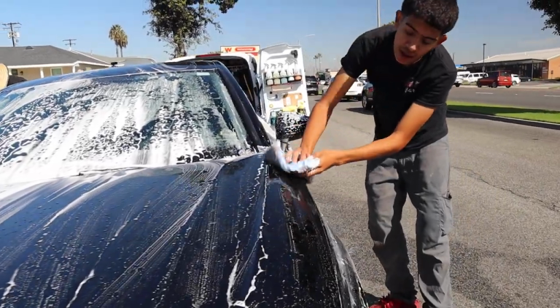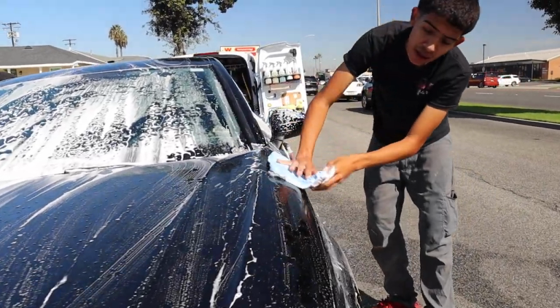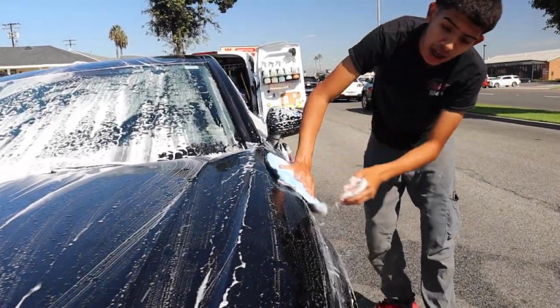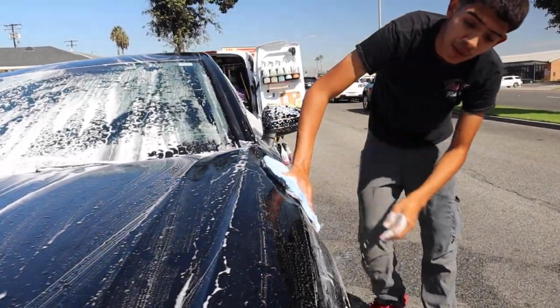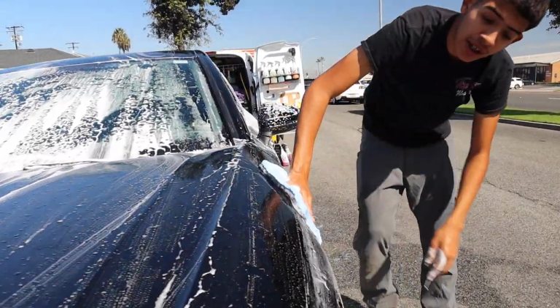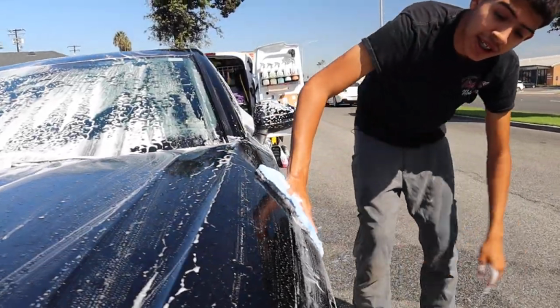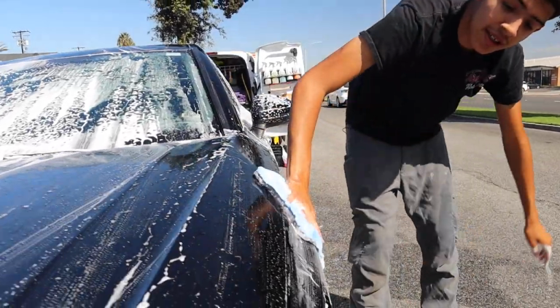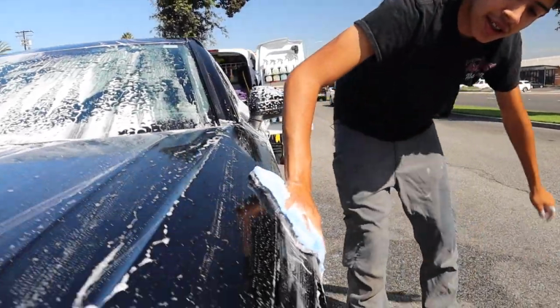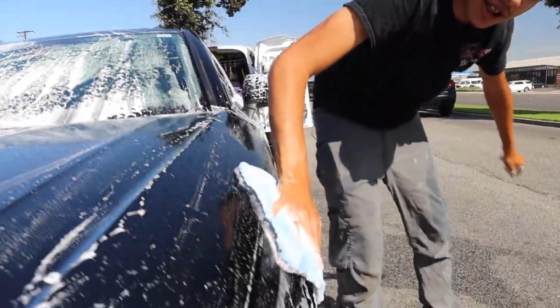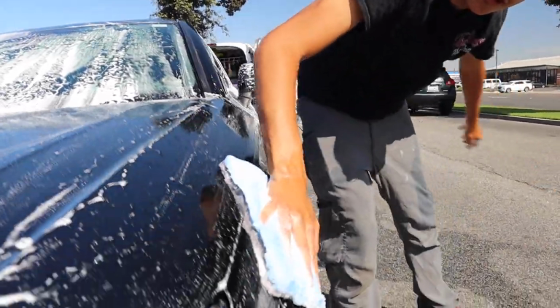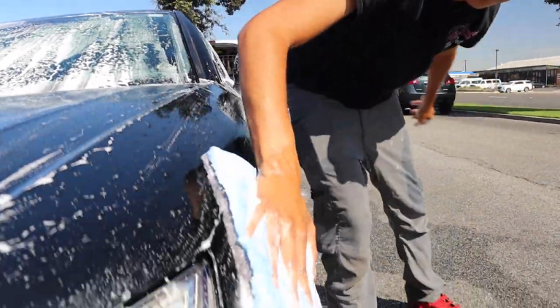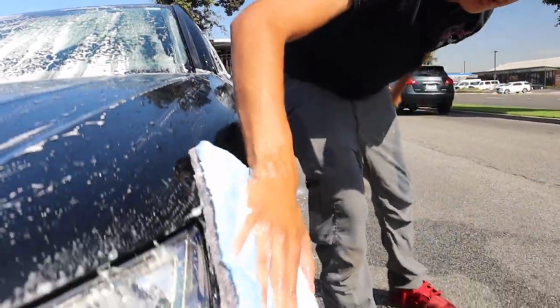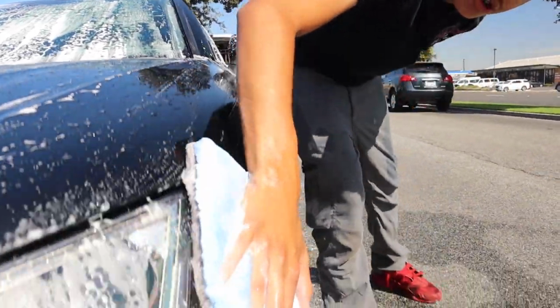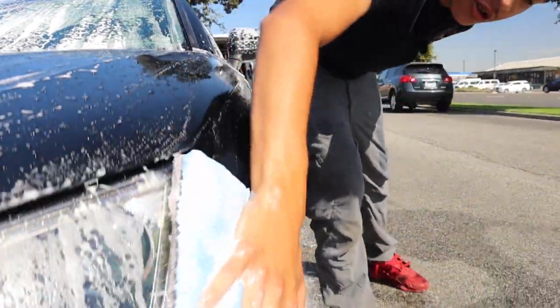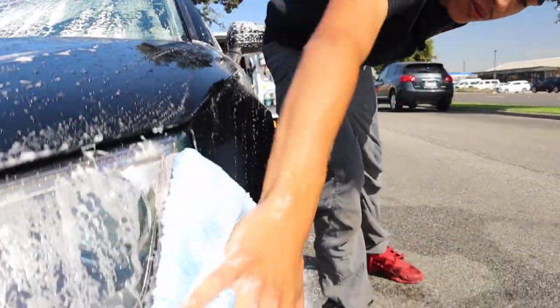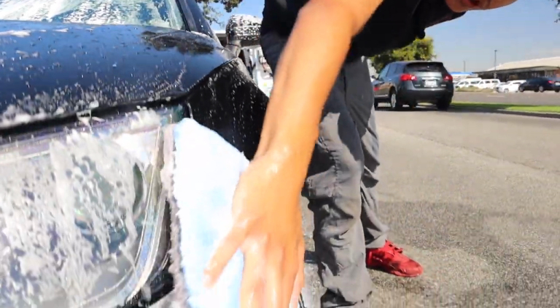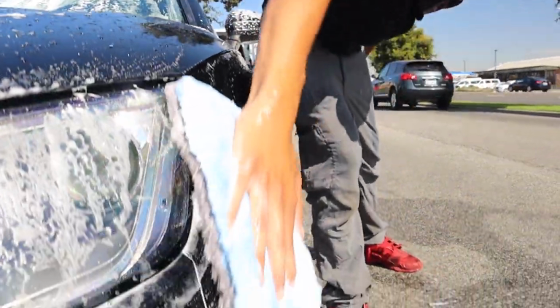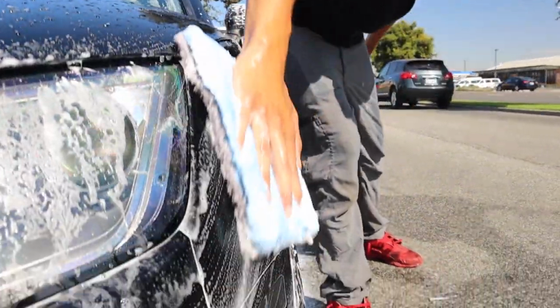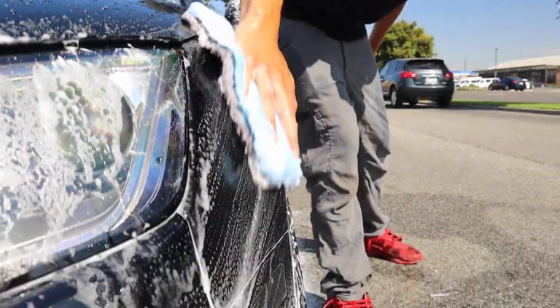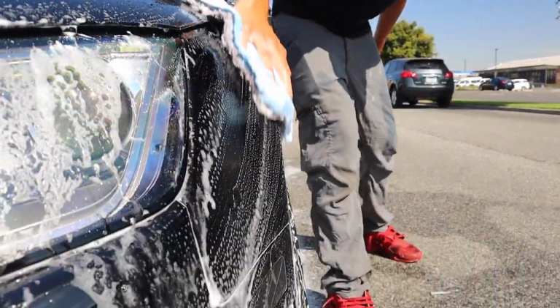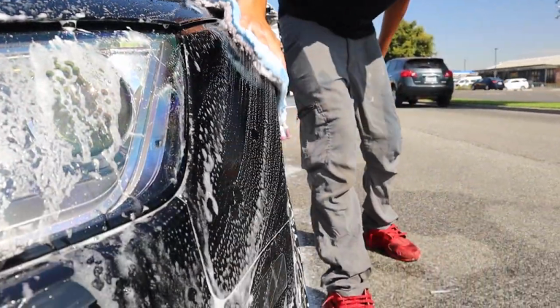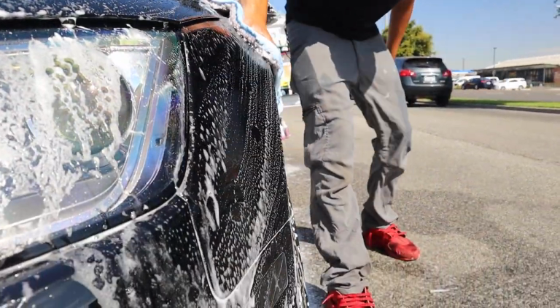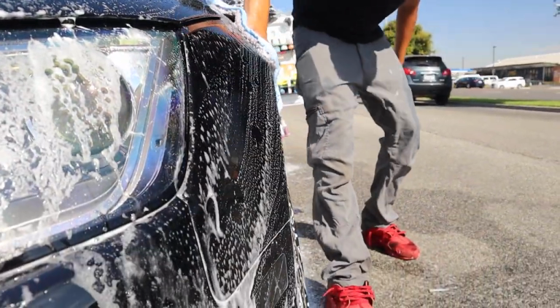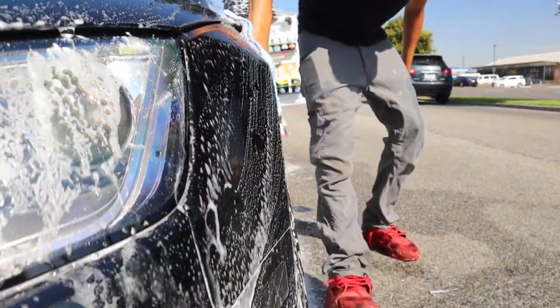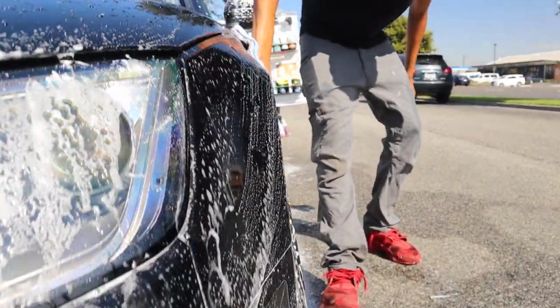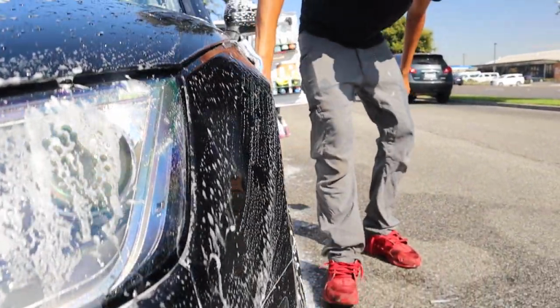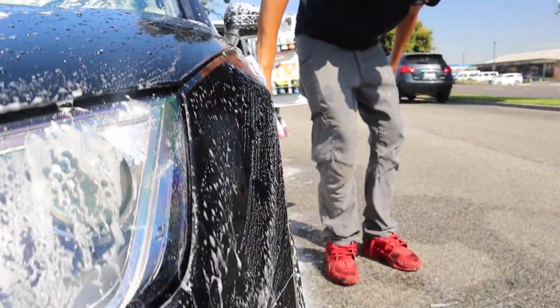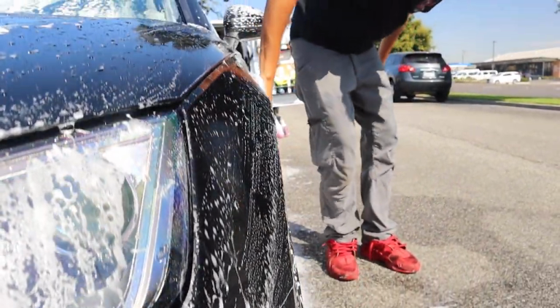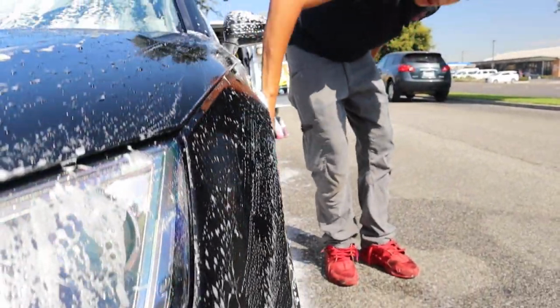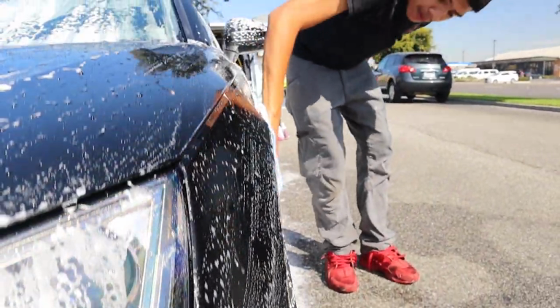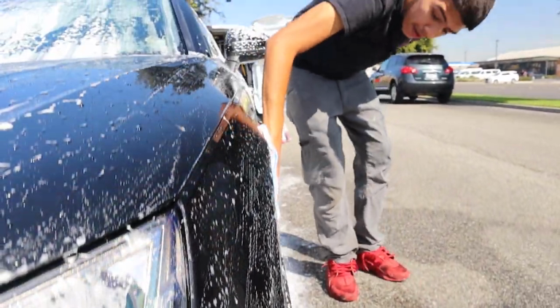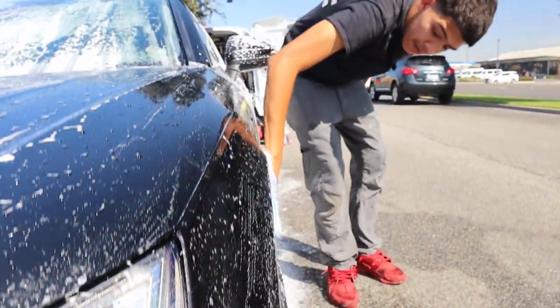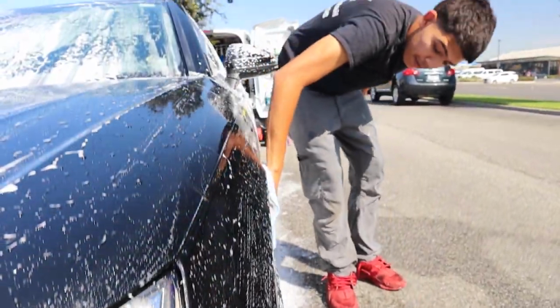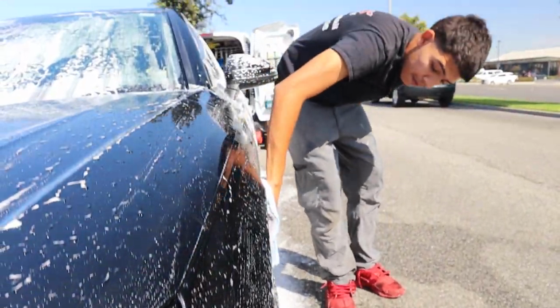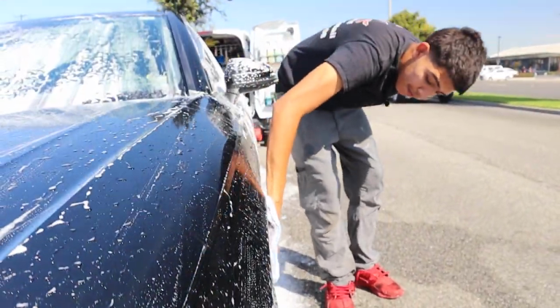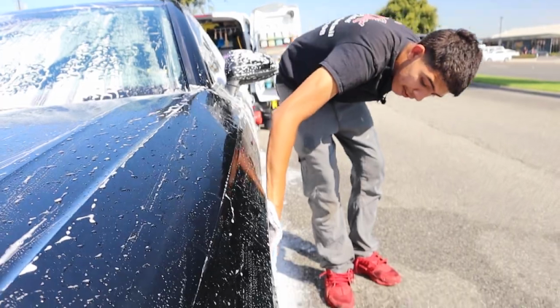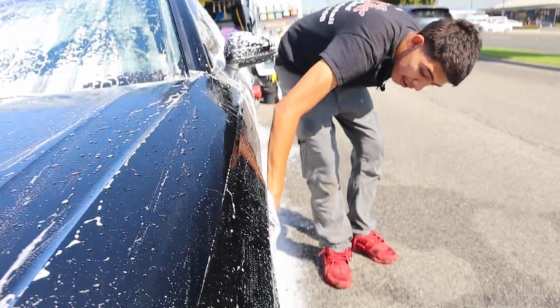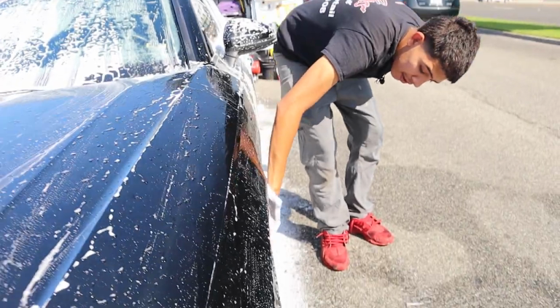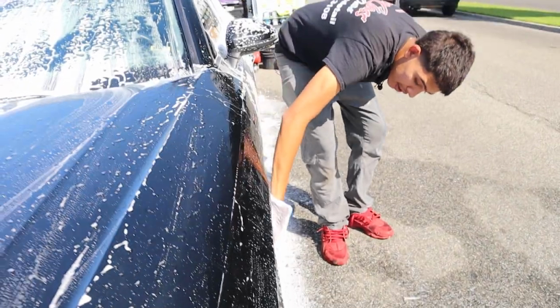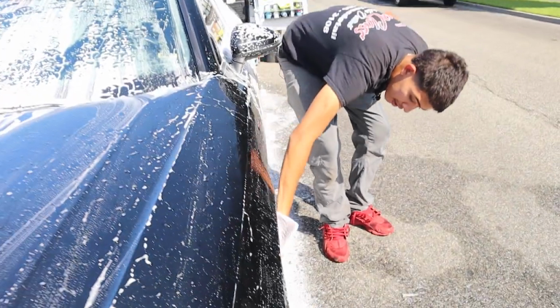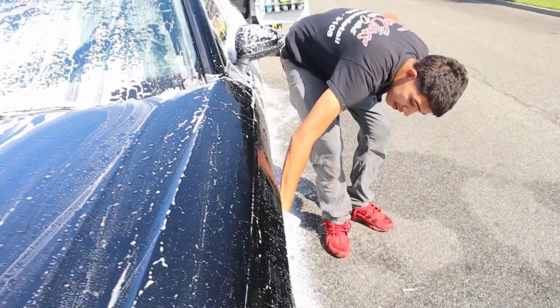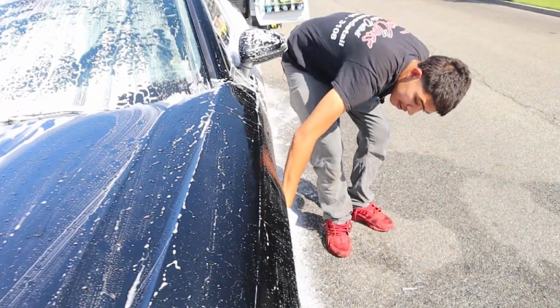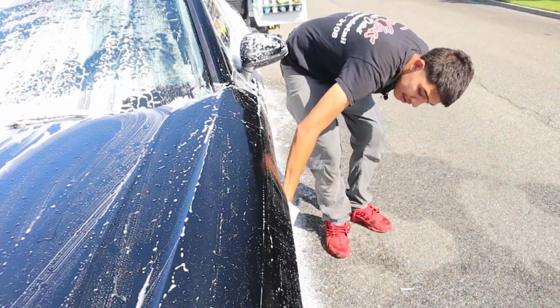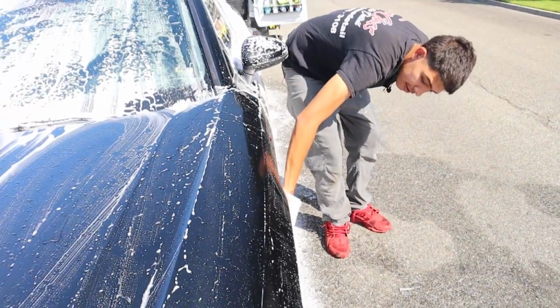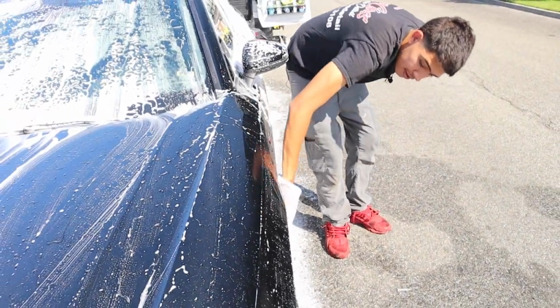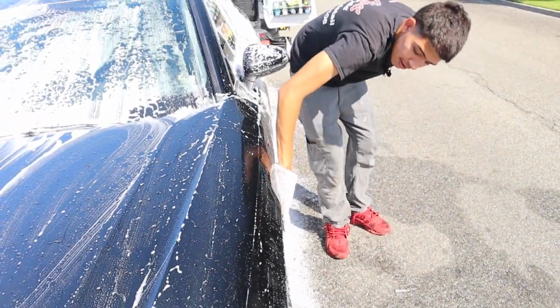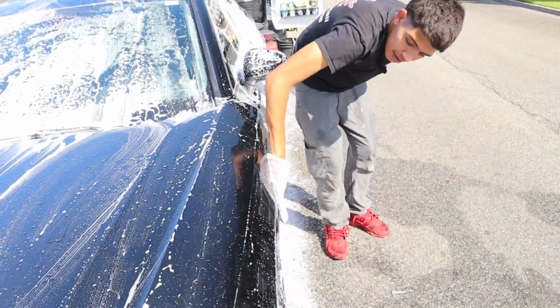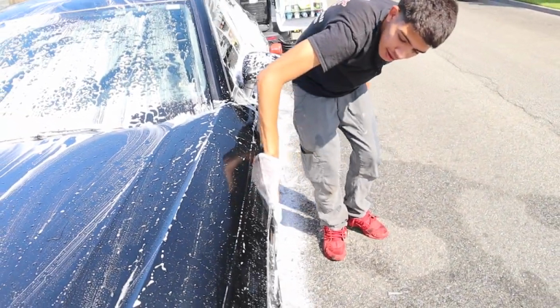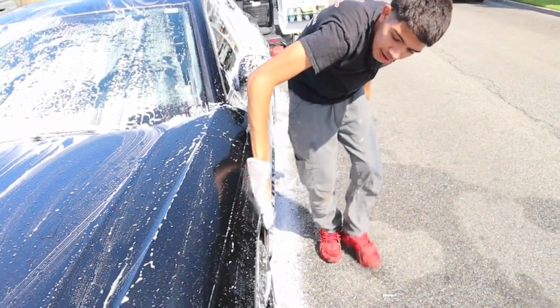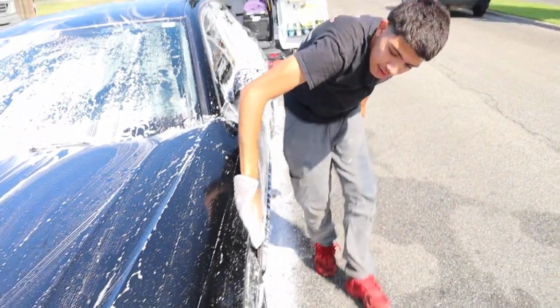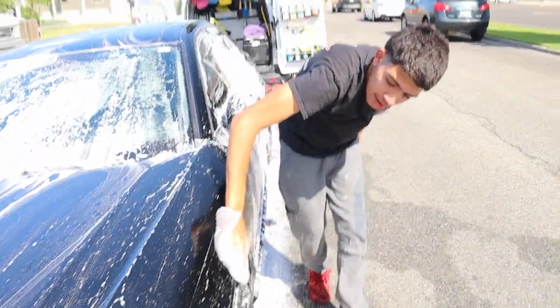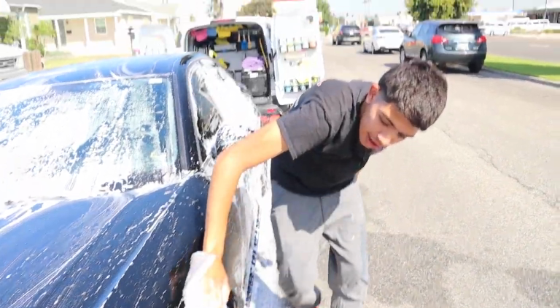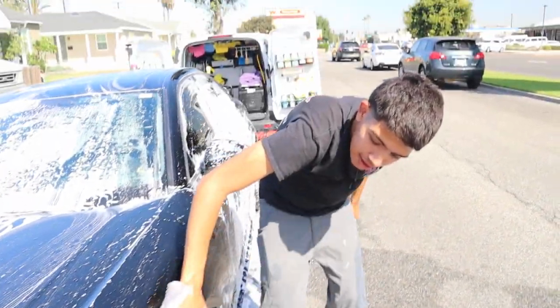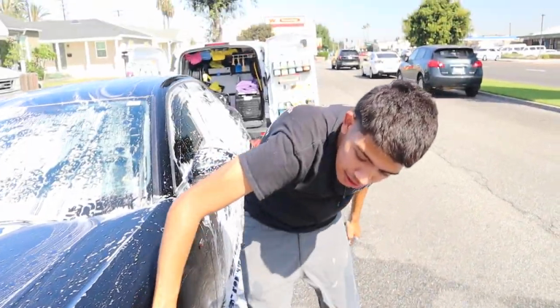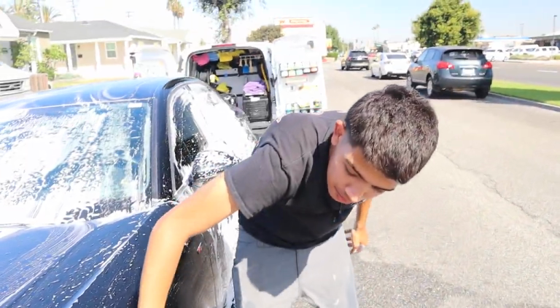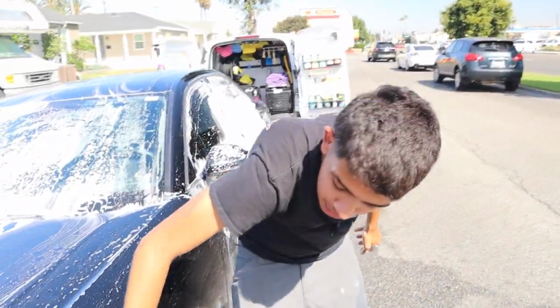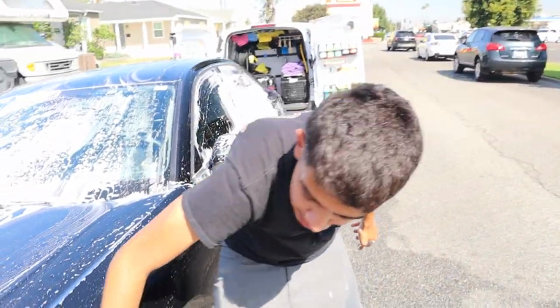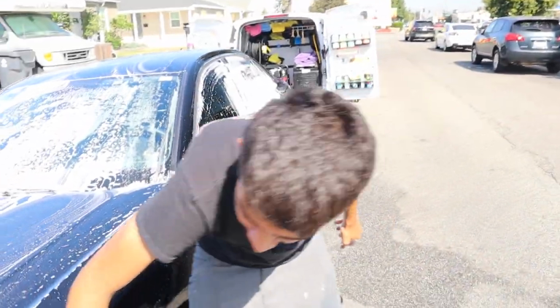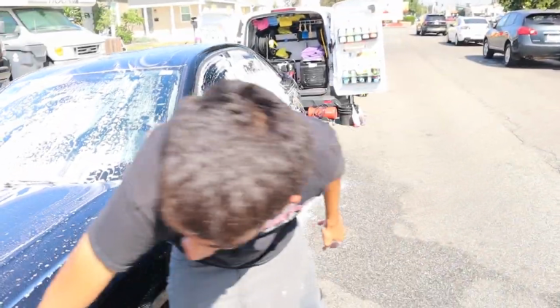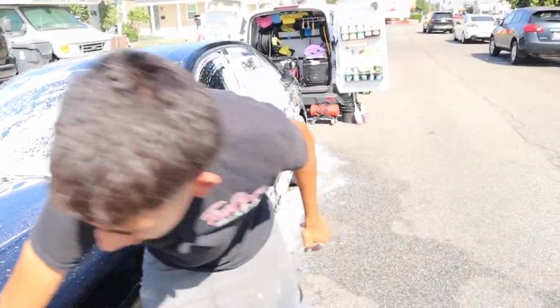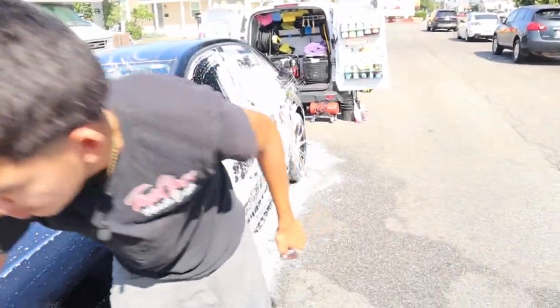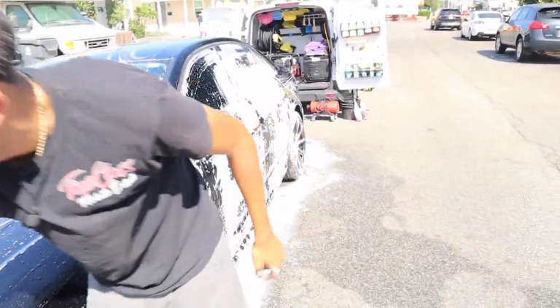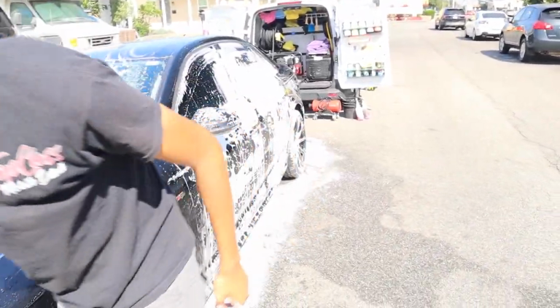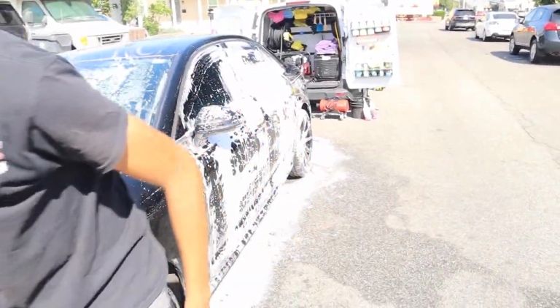I want to get the customer to do a one-step on this car — I think it'll come out very nice. A nice little one-step correction.